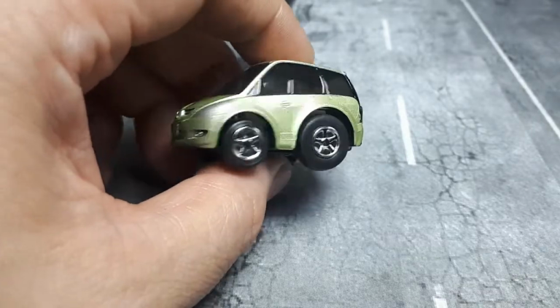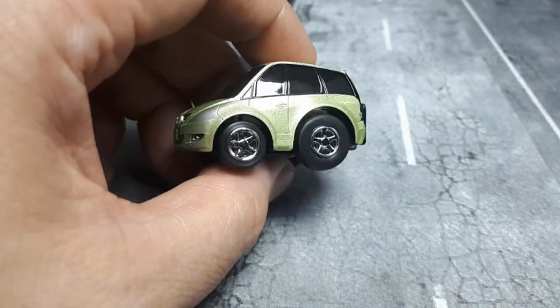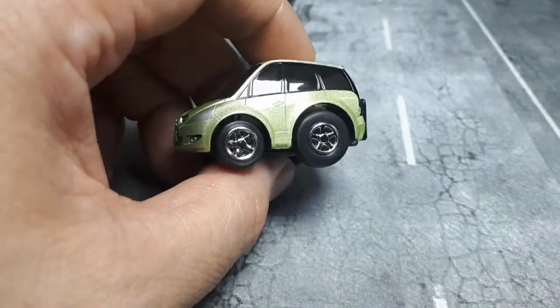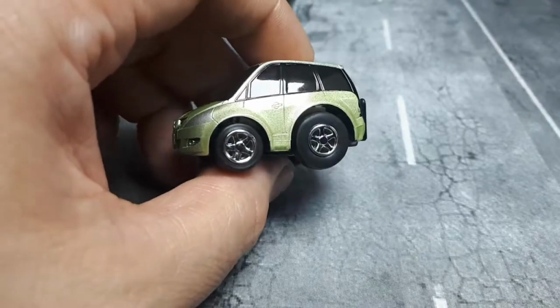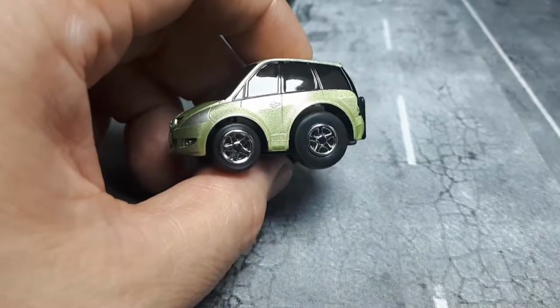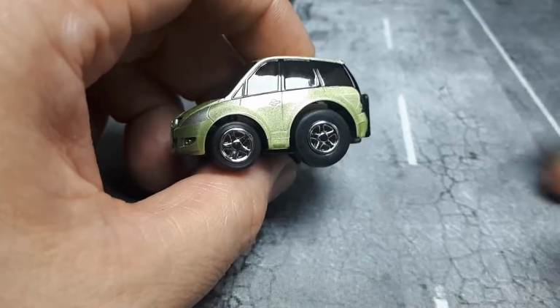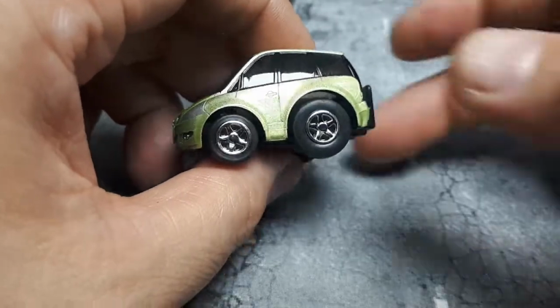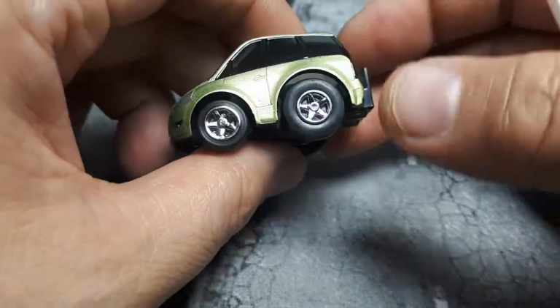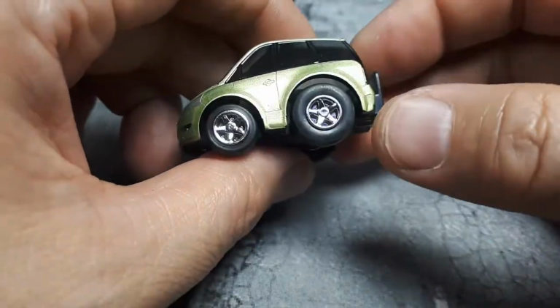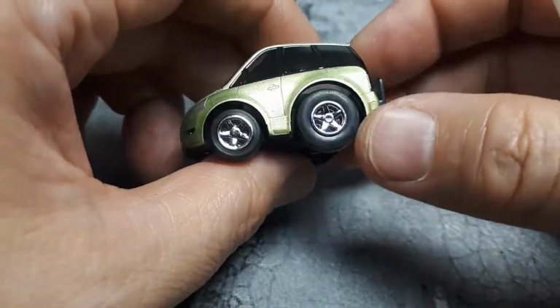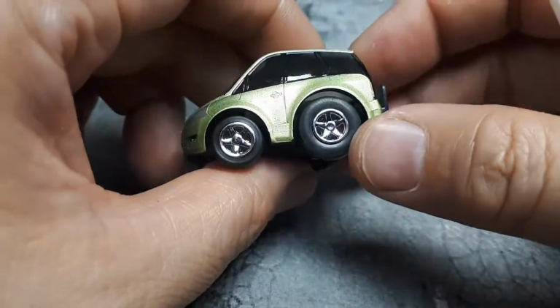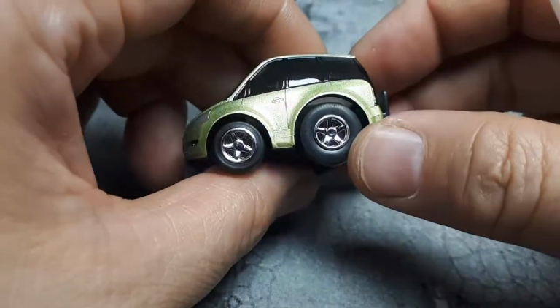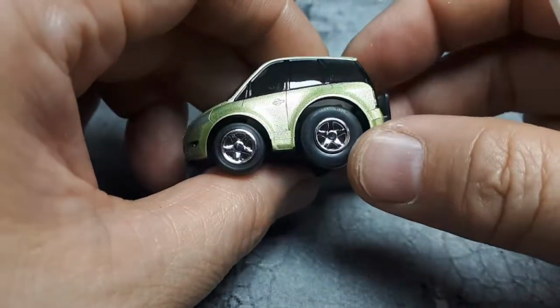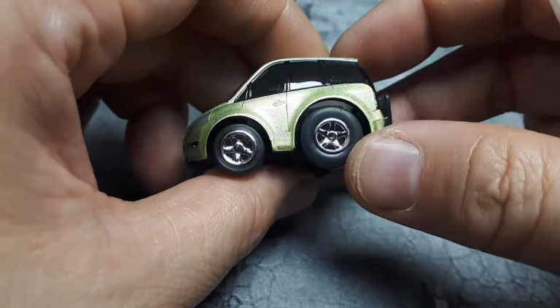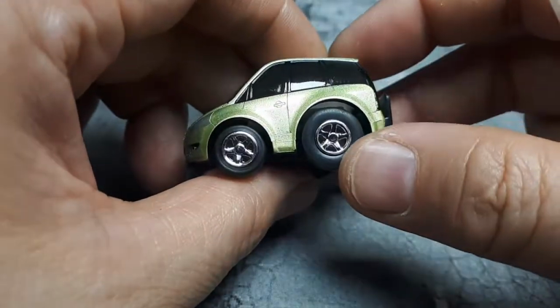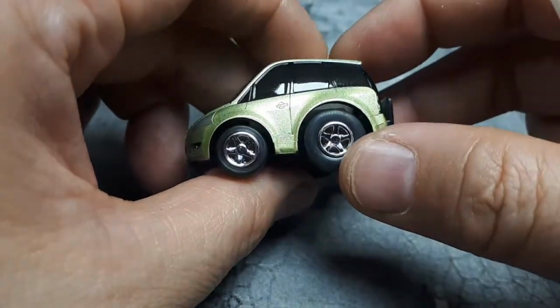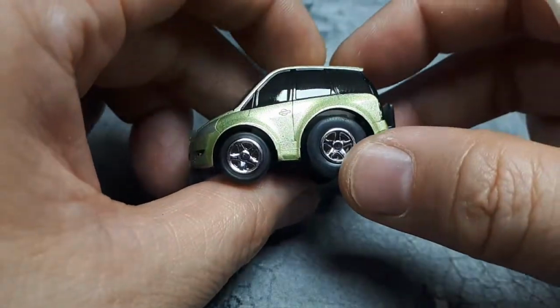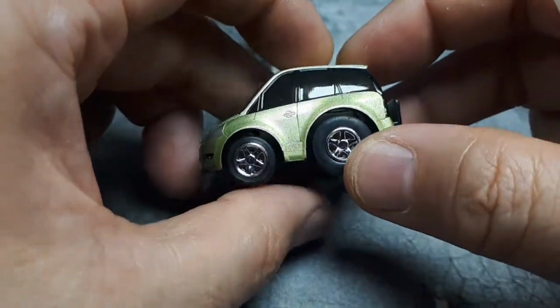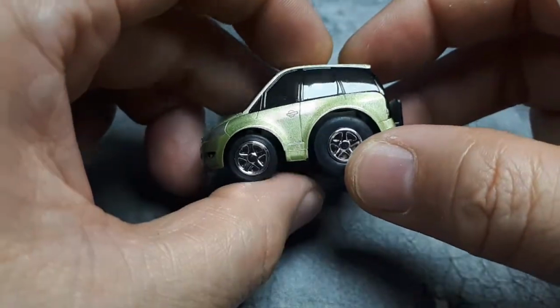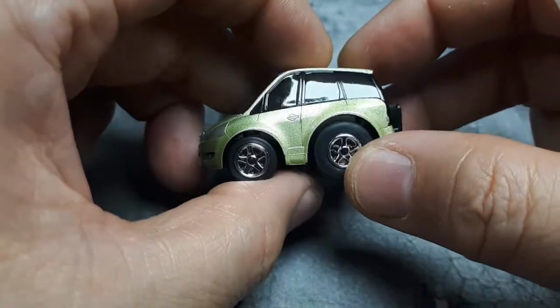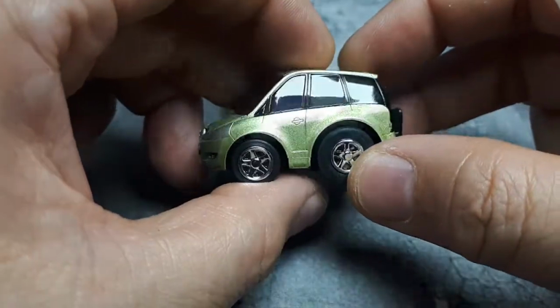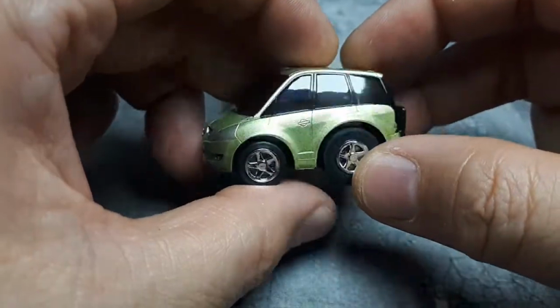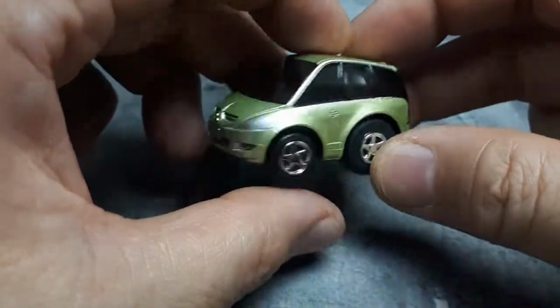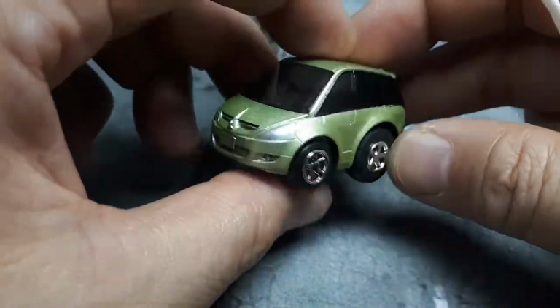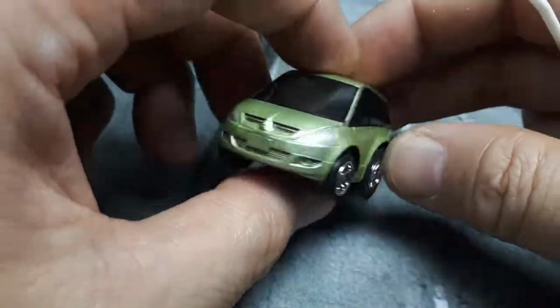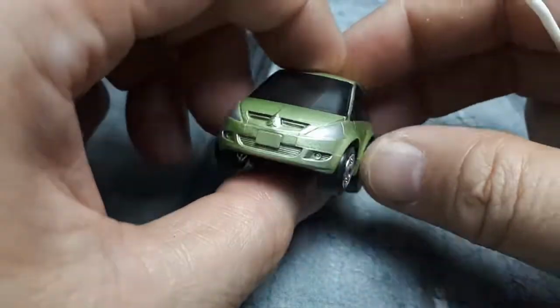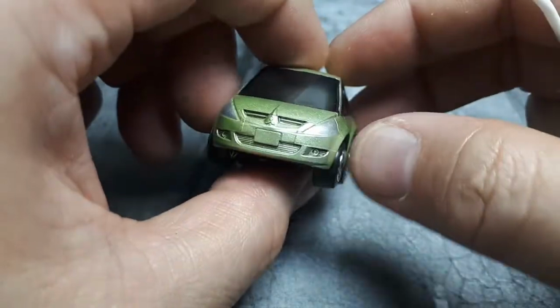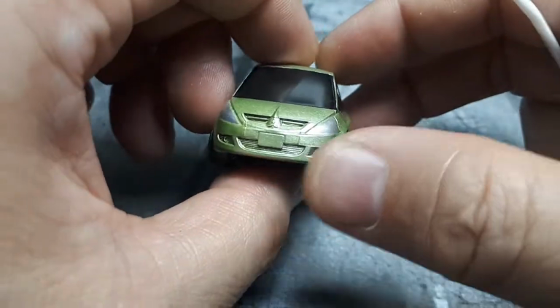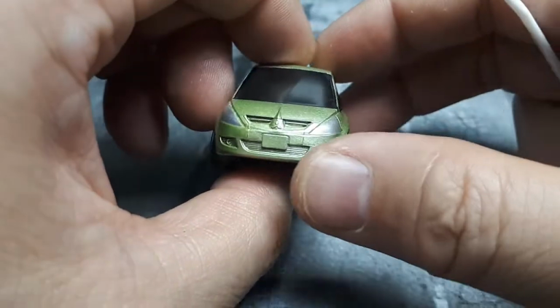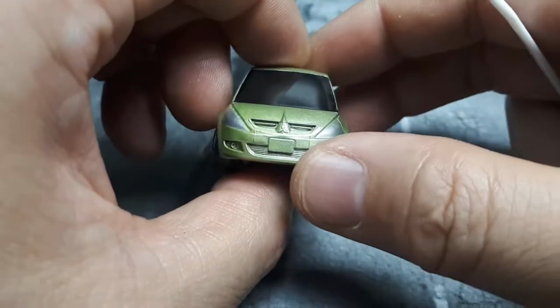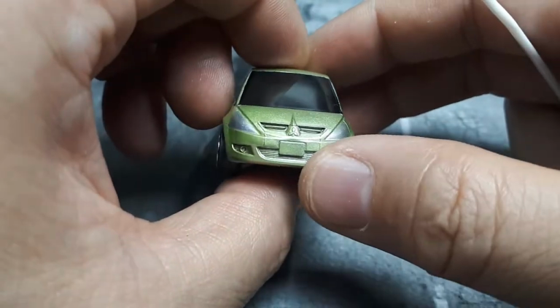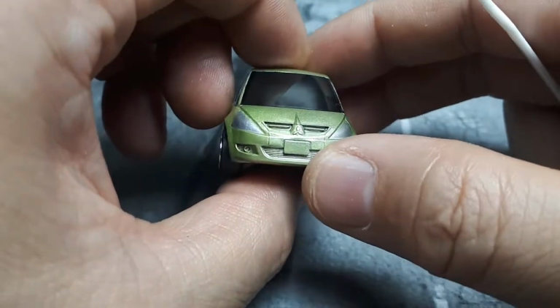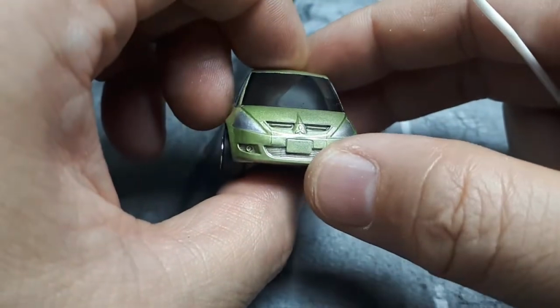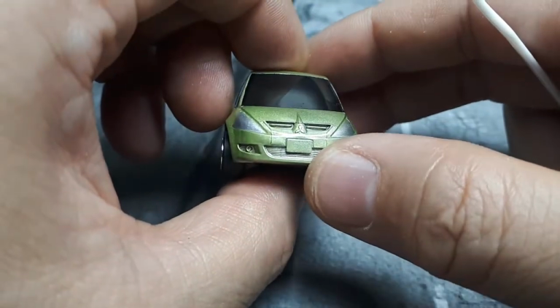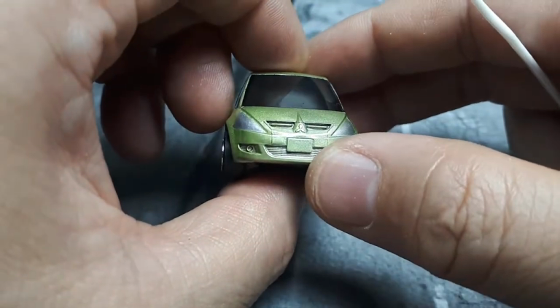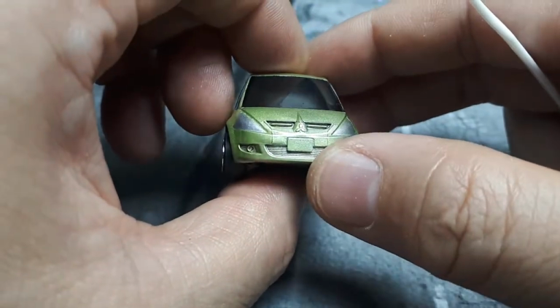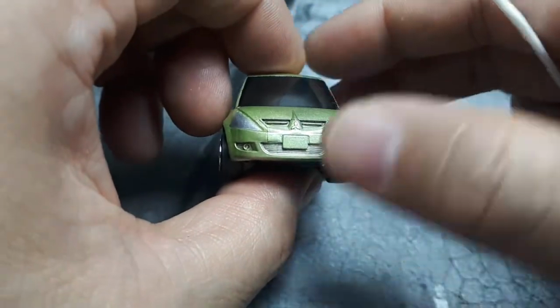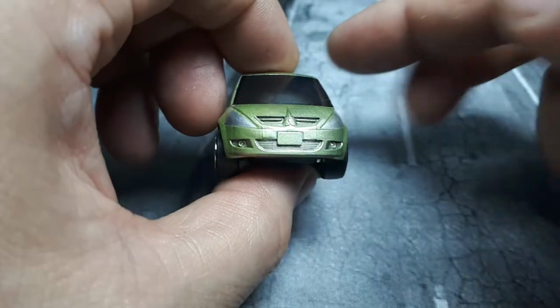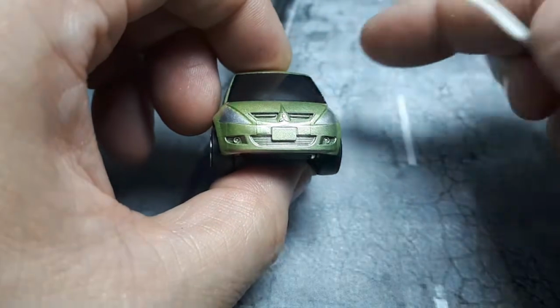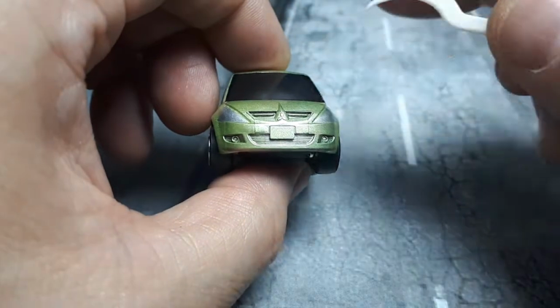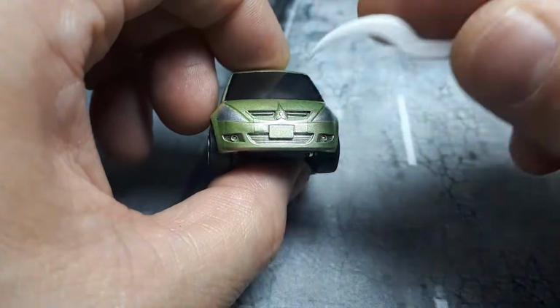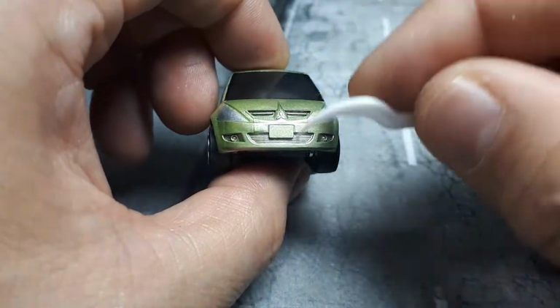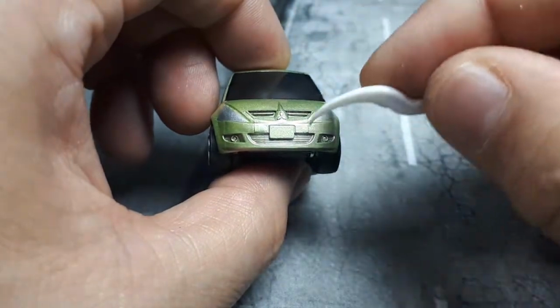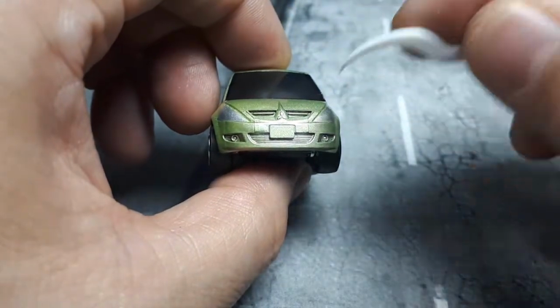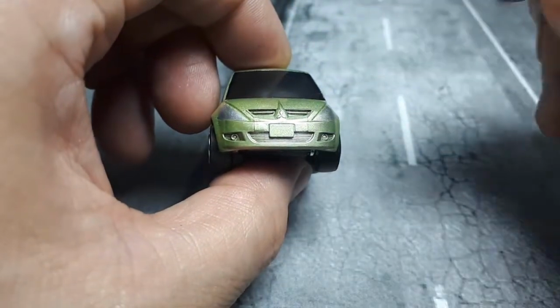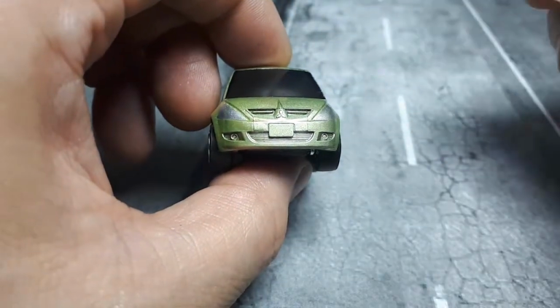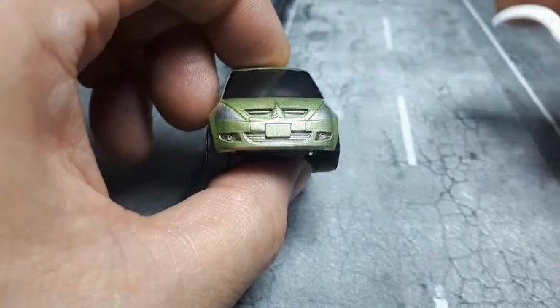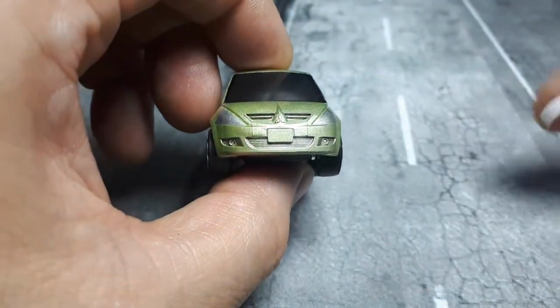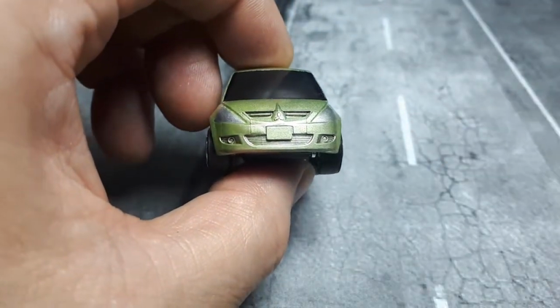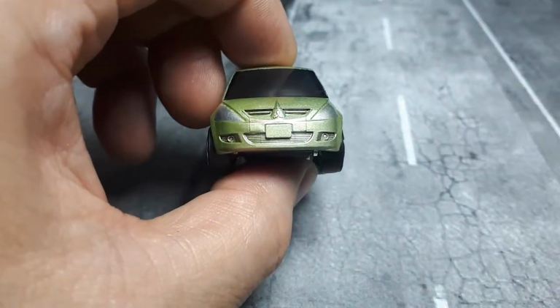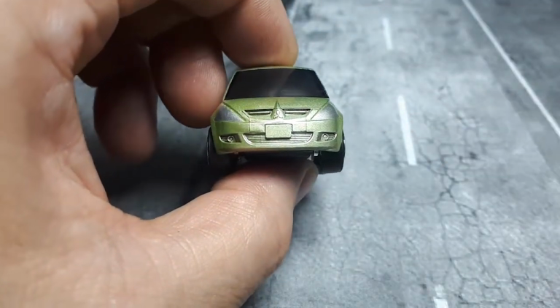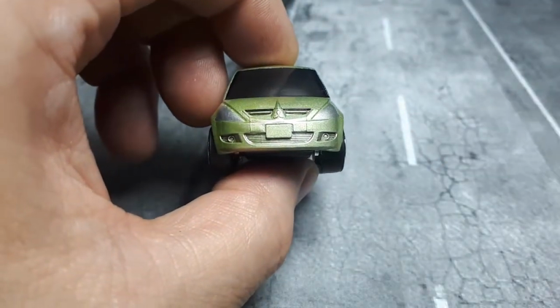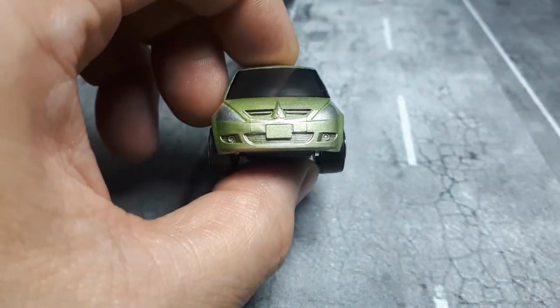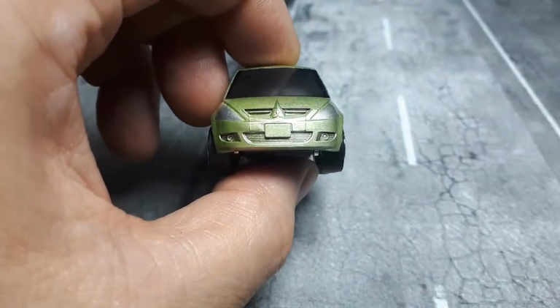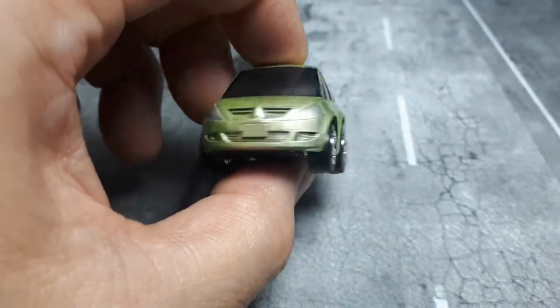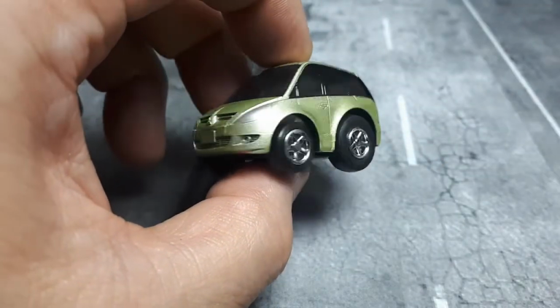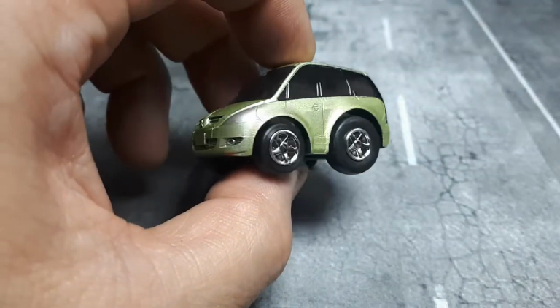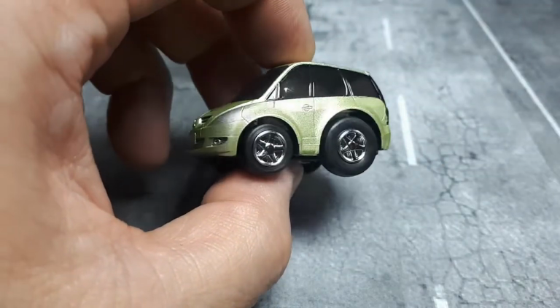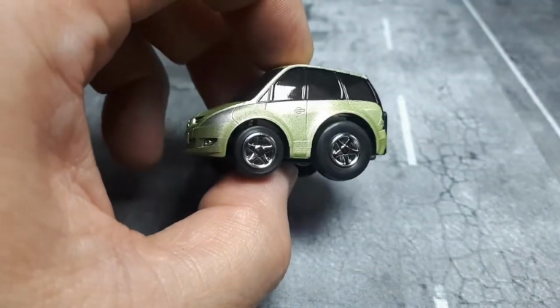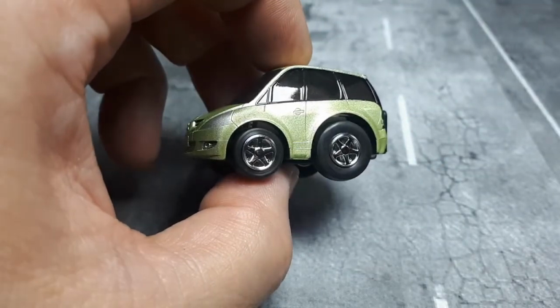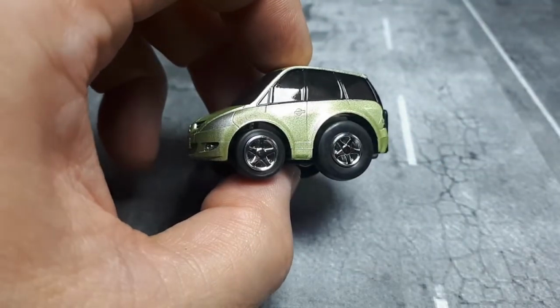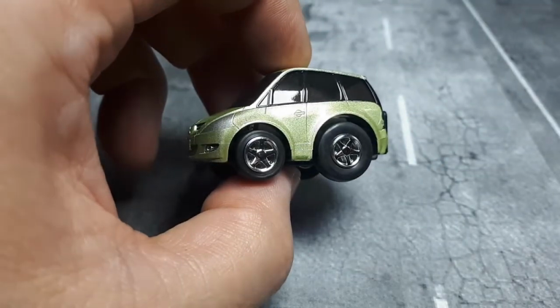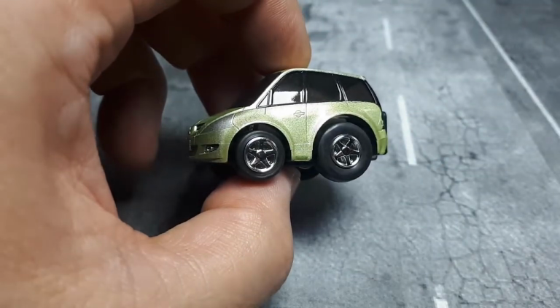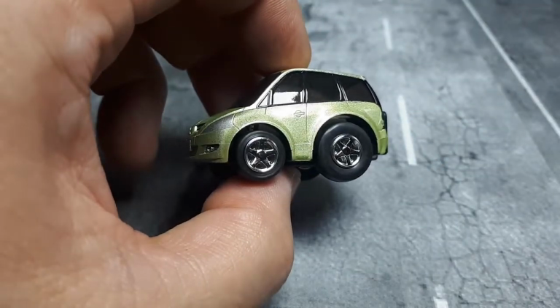I'm wondering if I should put some aftermarket wheels on it and add some paint. I think I shall. Hold on a second.